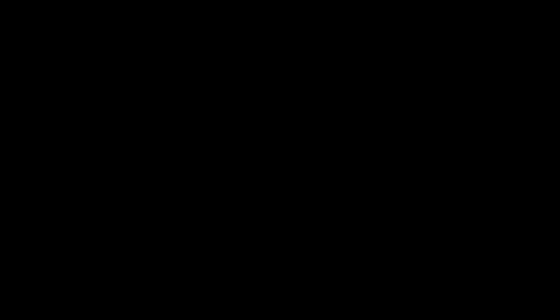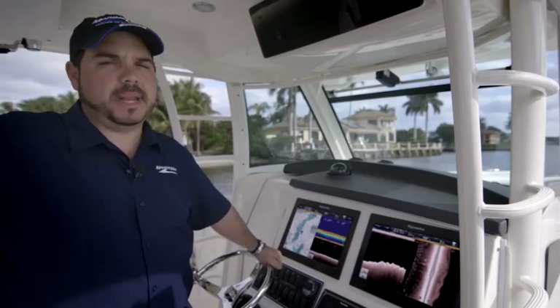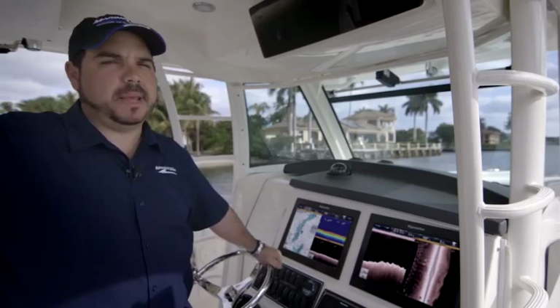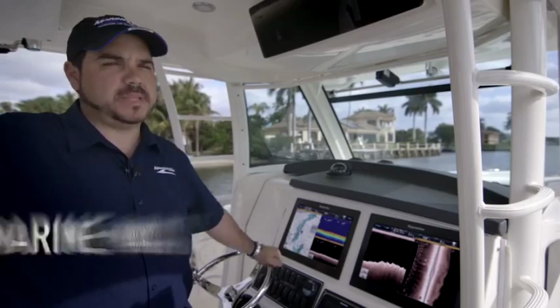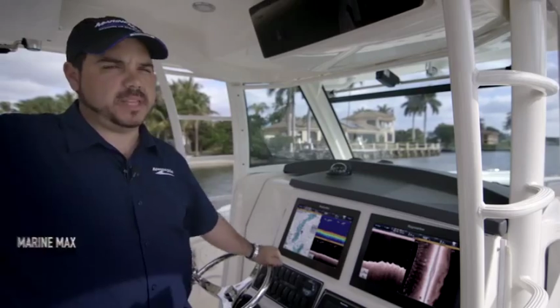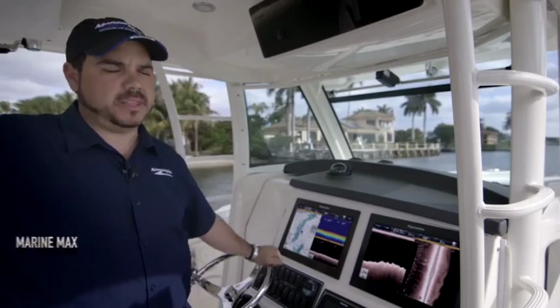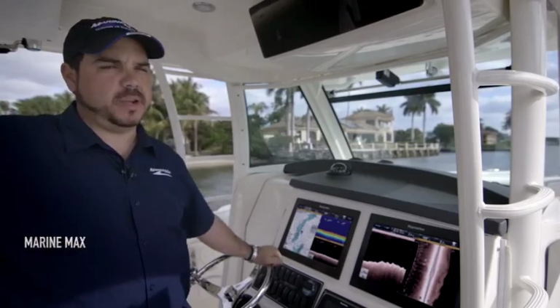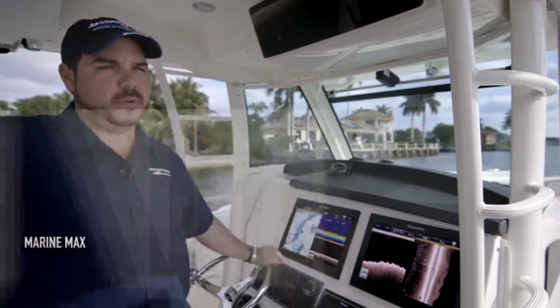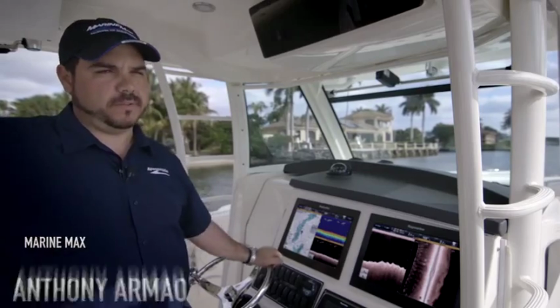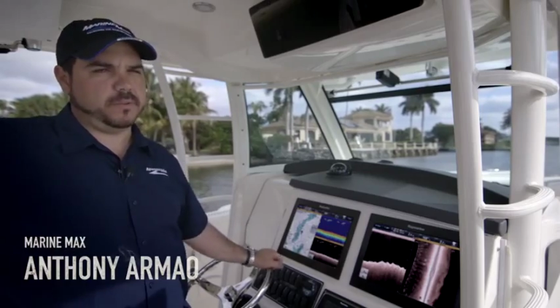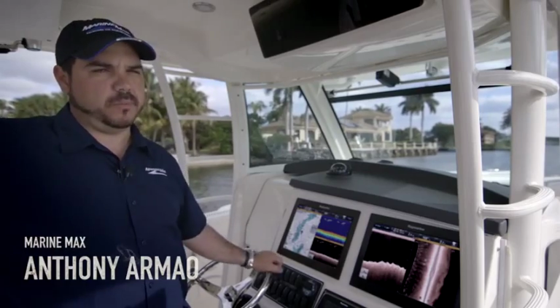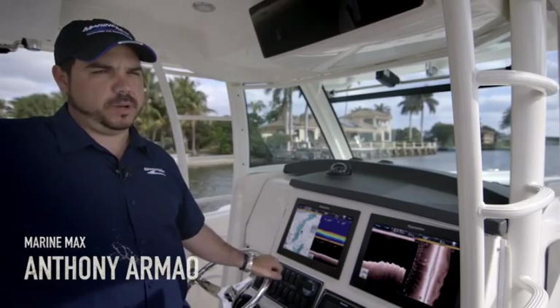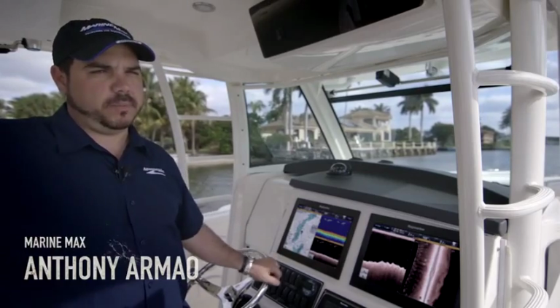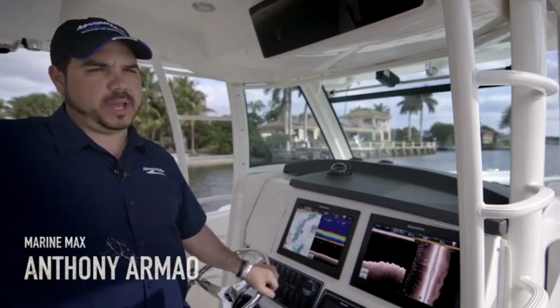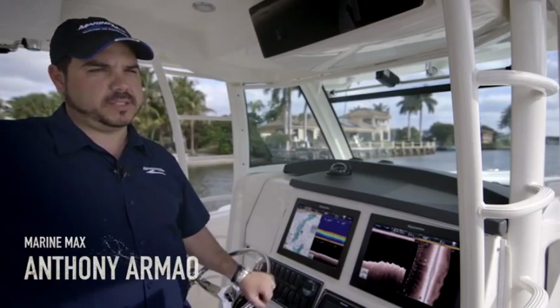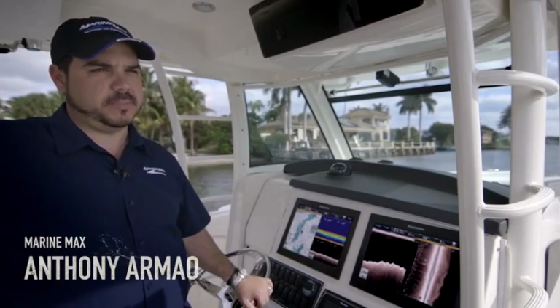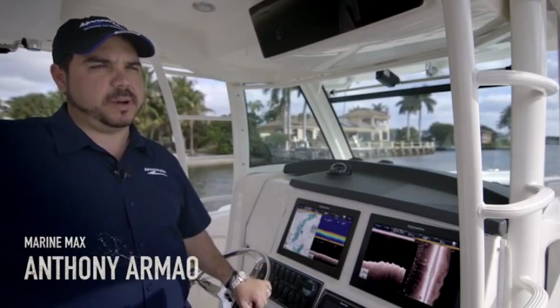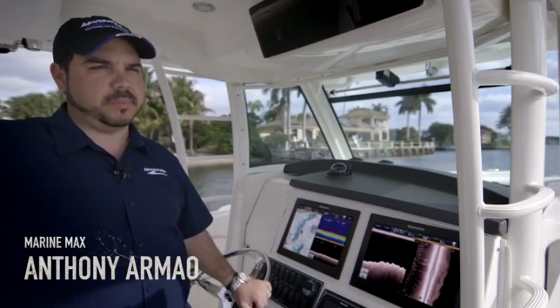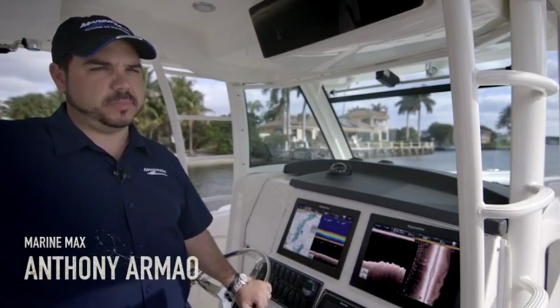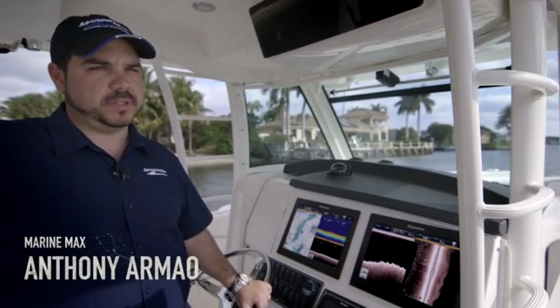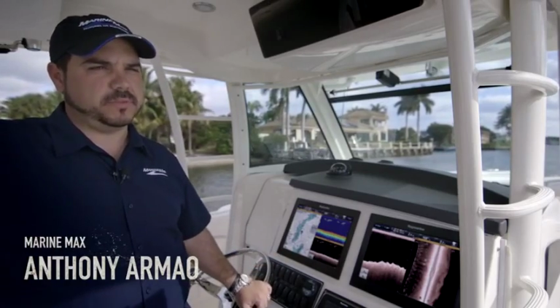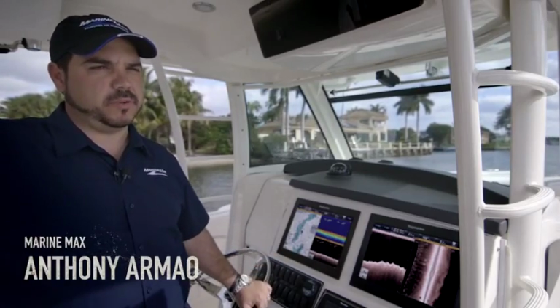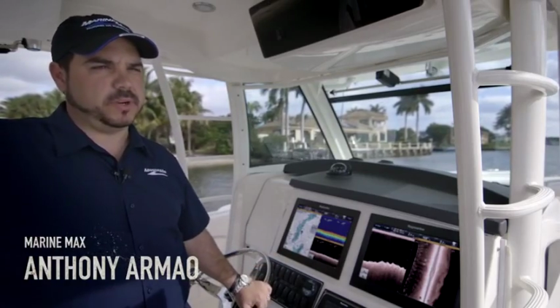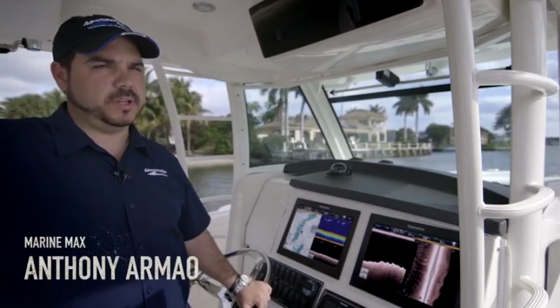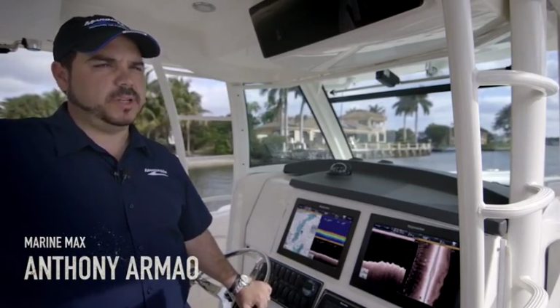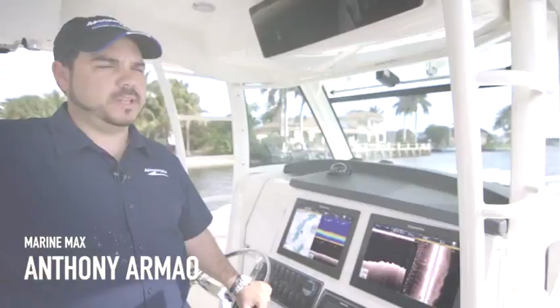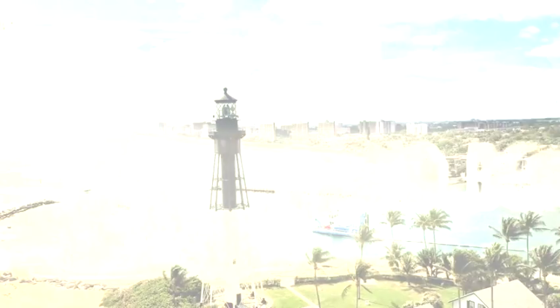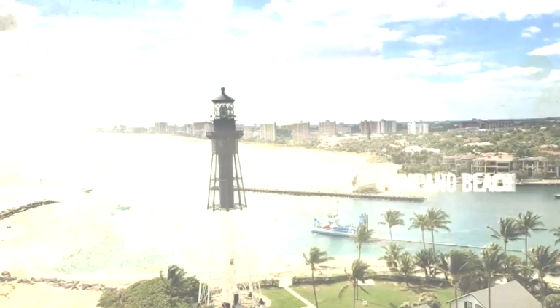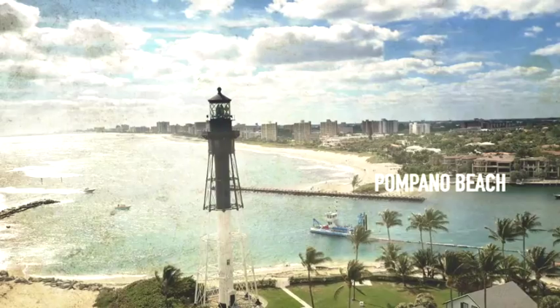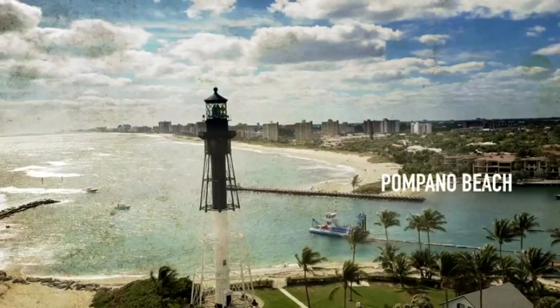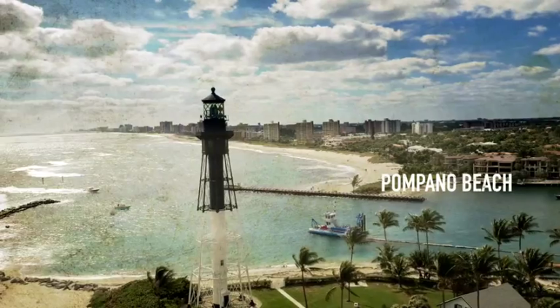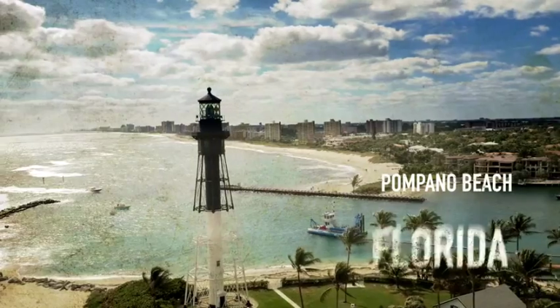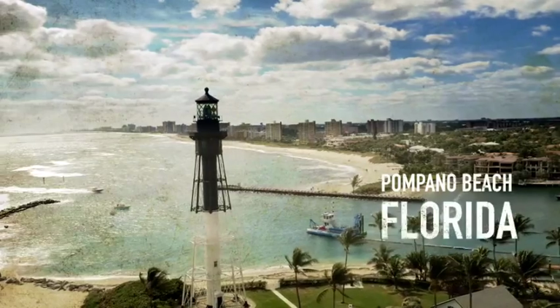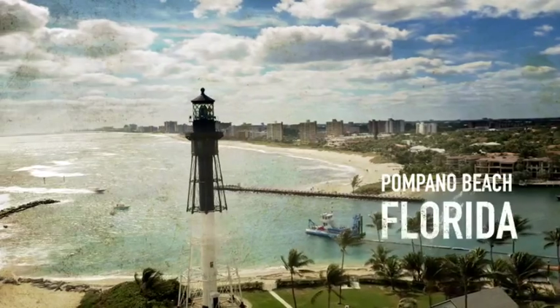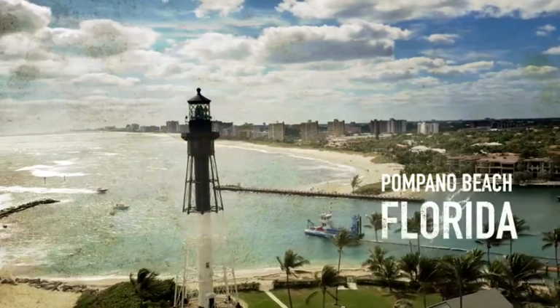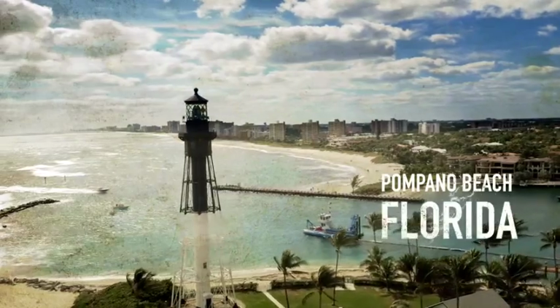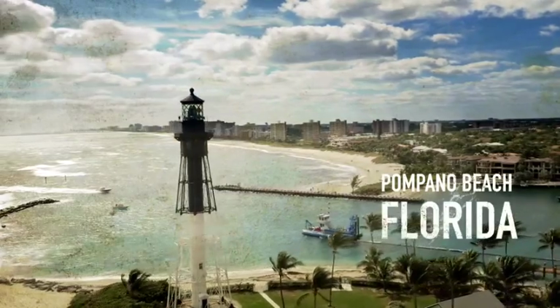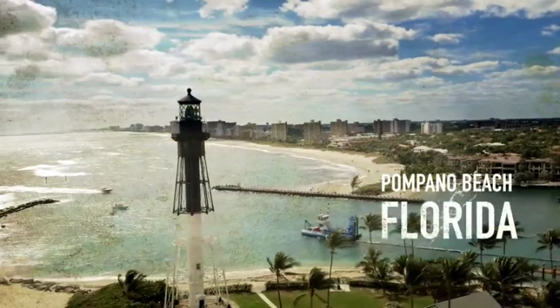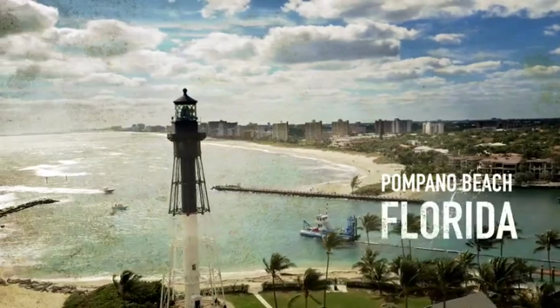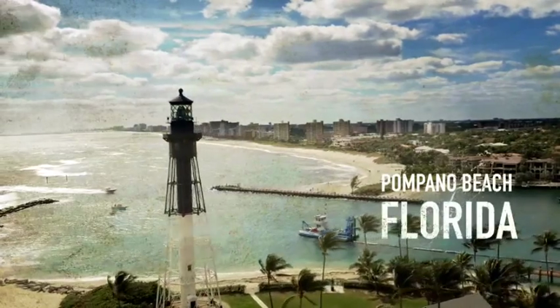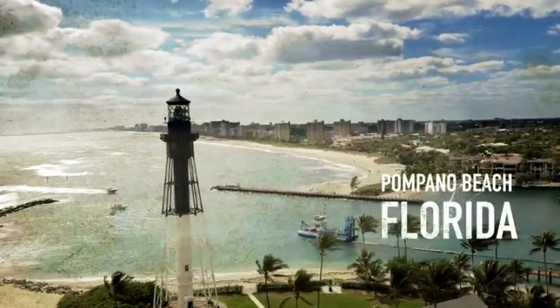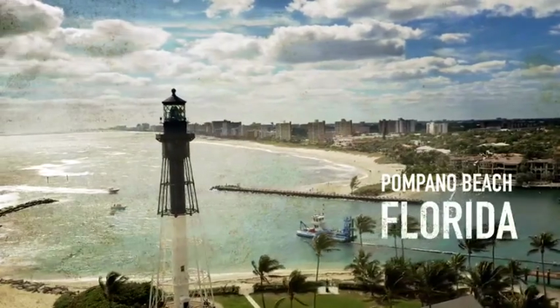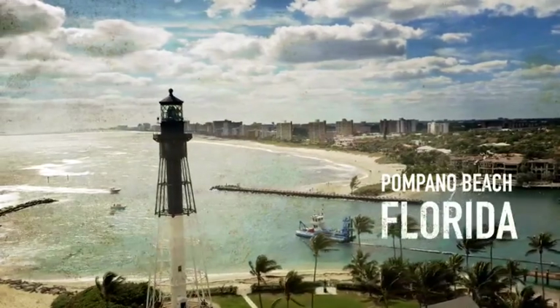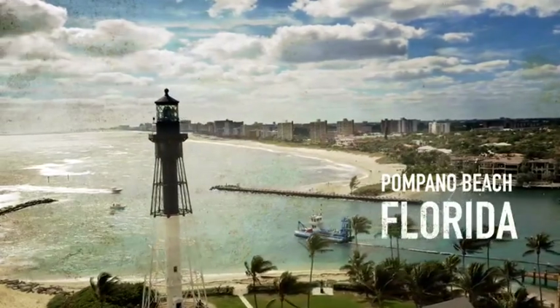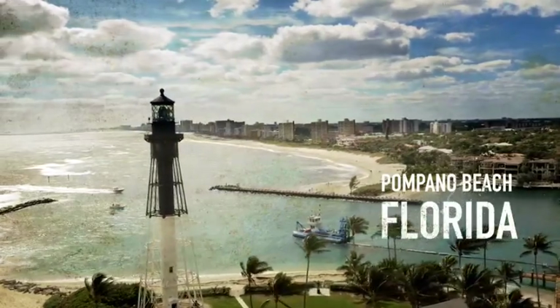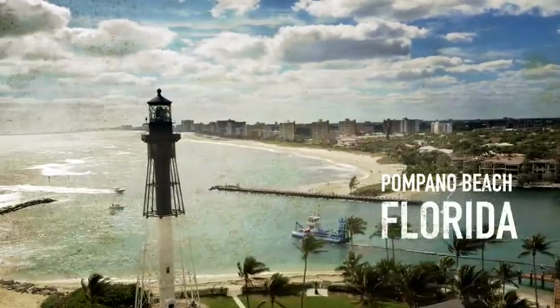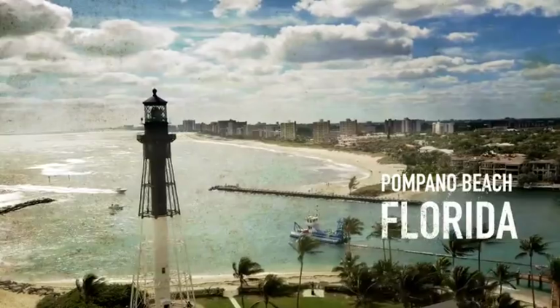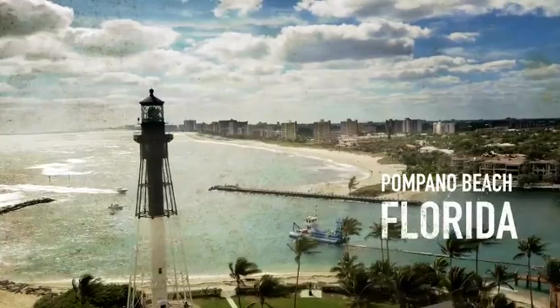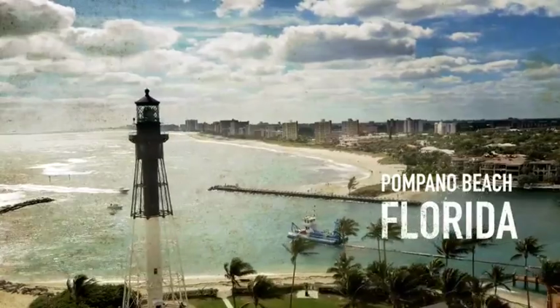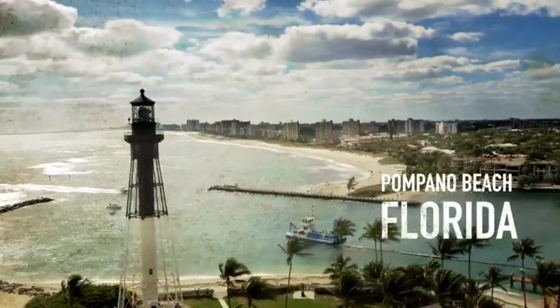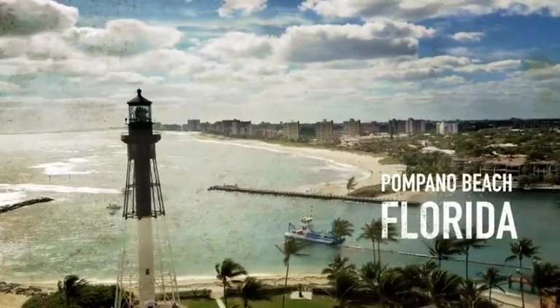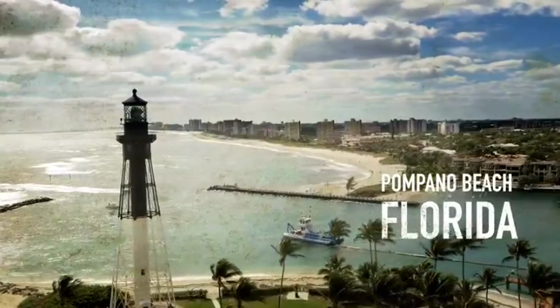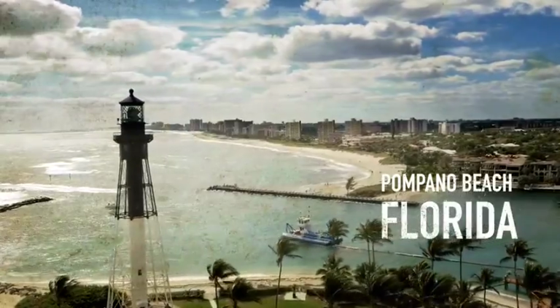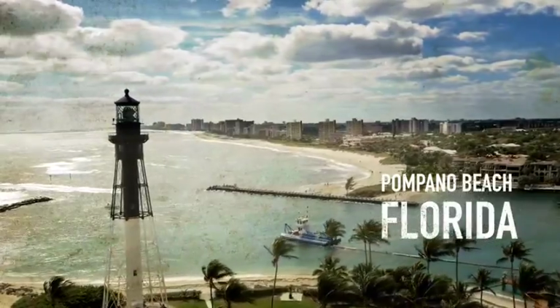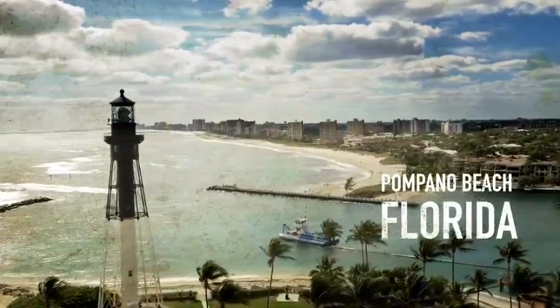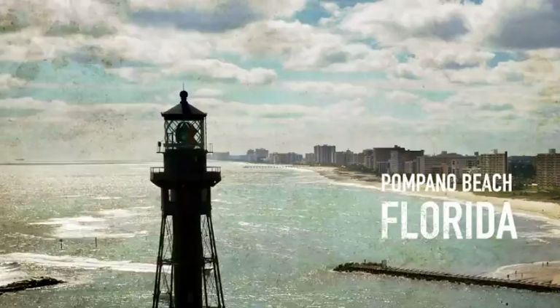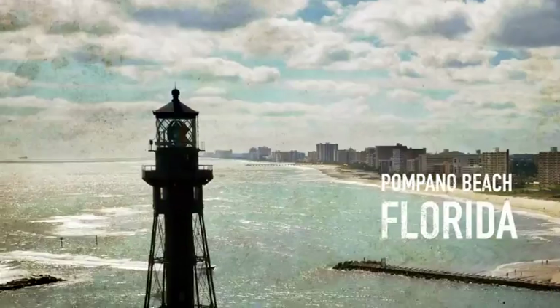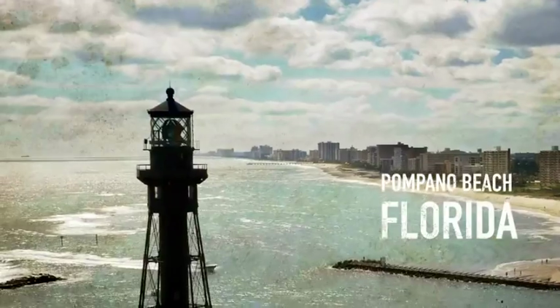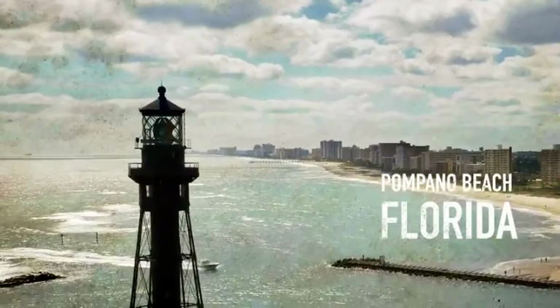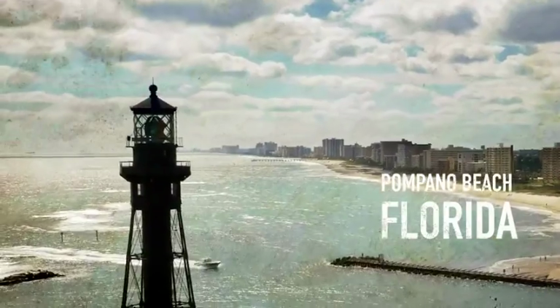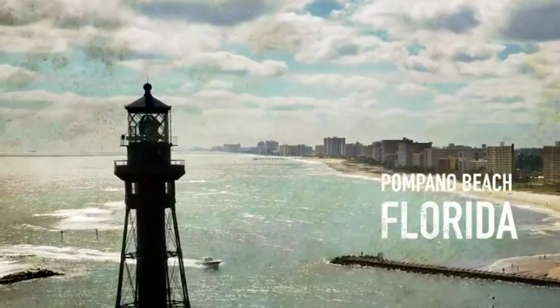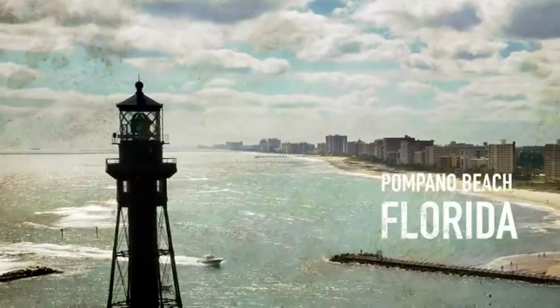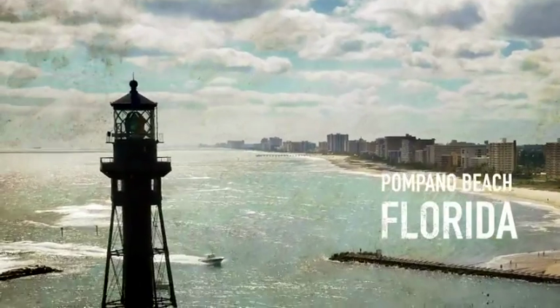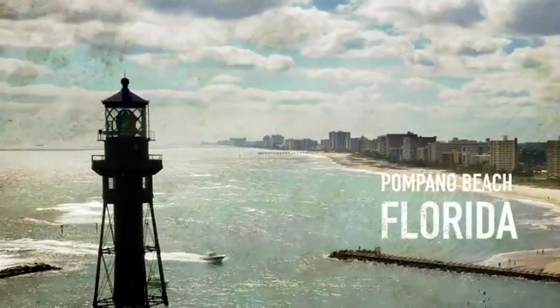My name's Anthony. I work for Marine Max in Pompano Beach, Florida. Today we're aboard a 37 Outrage Whaler powered by triple 300 Verados.